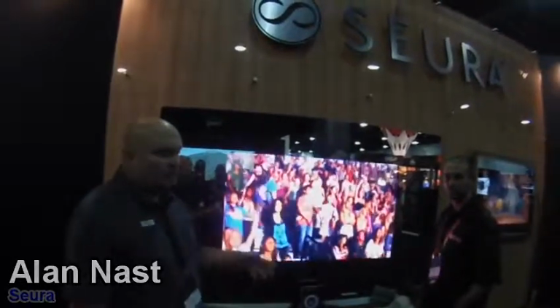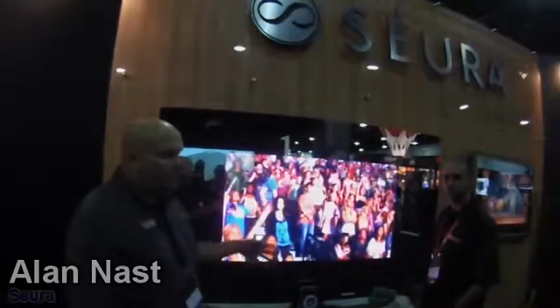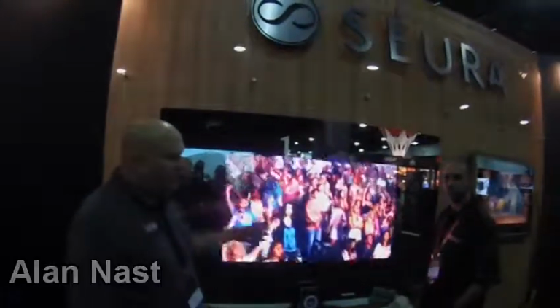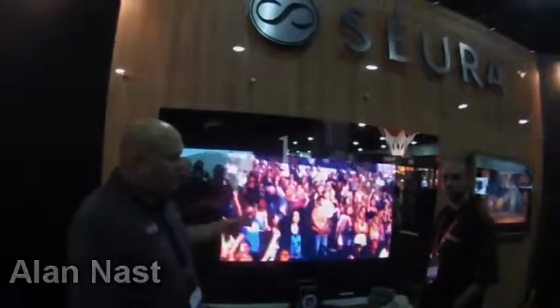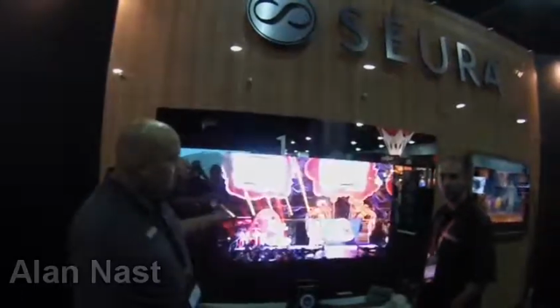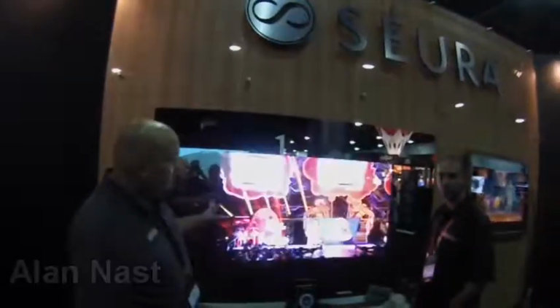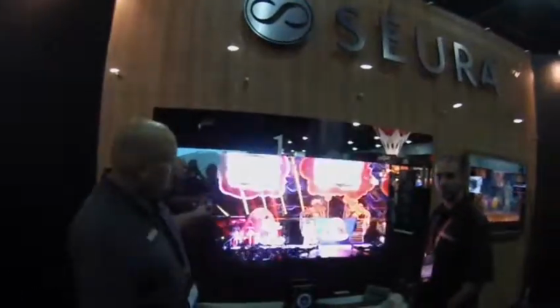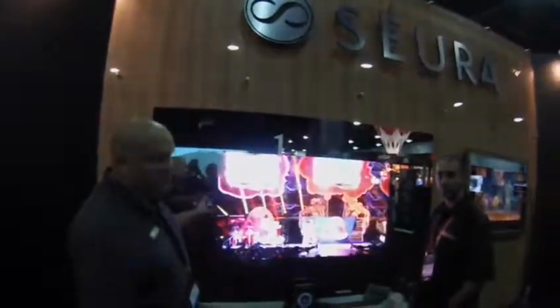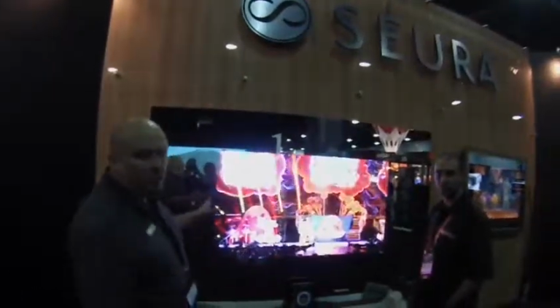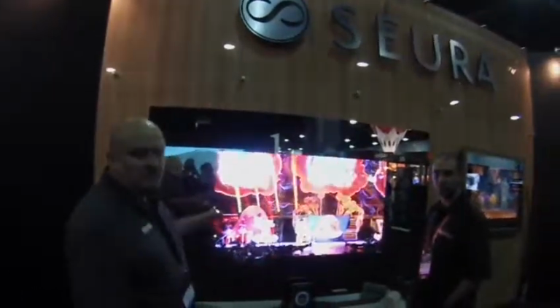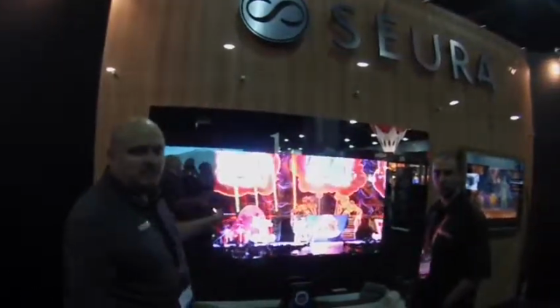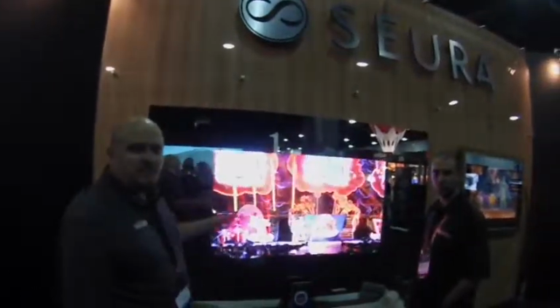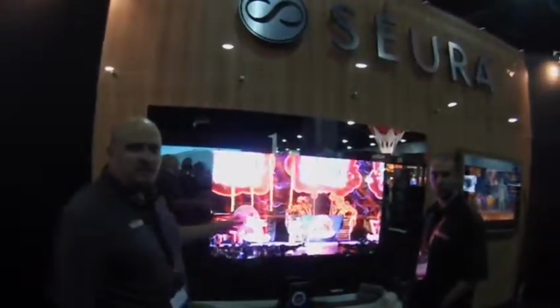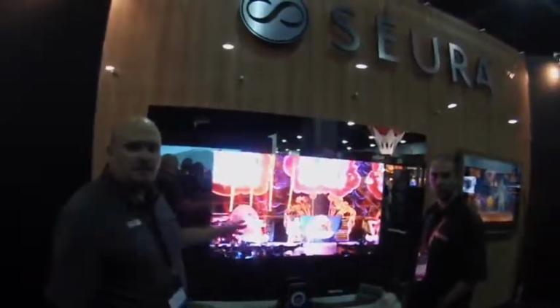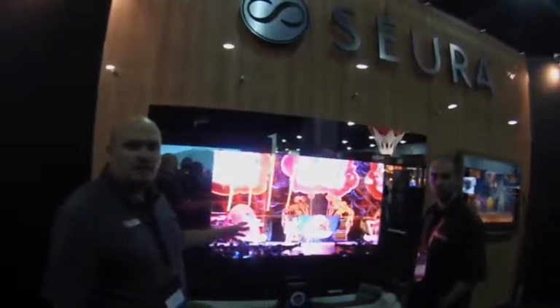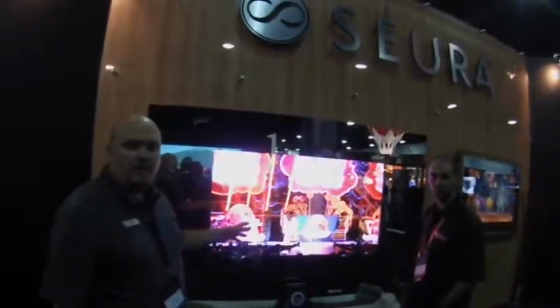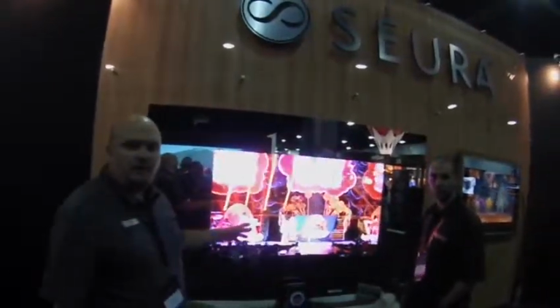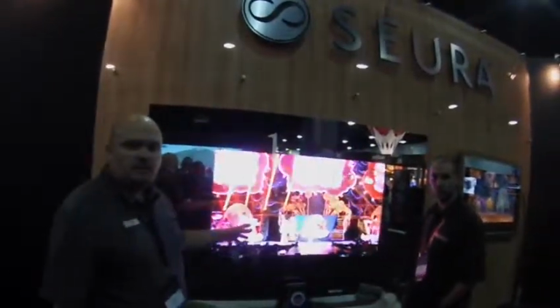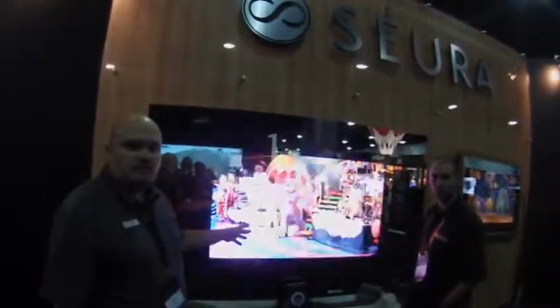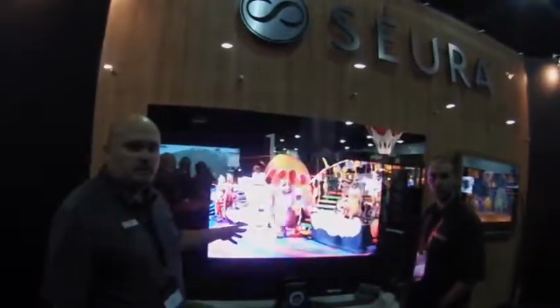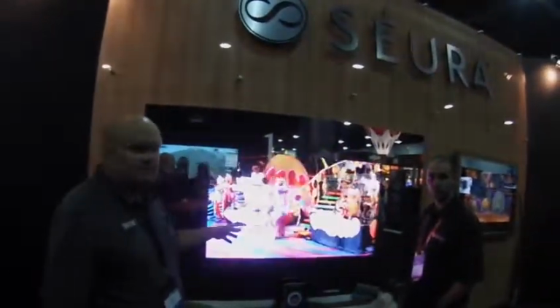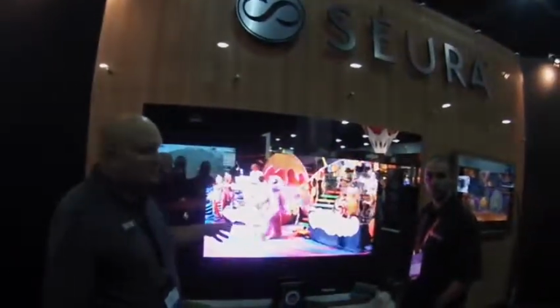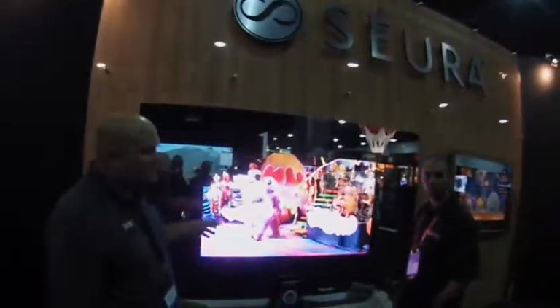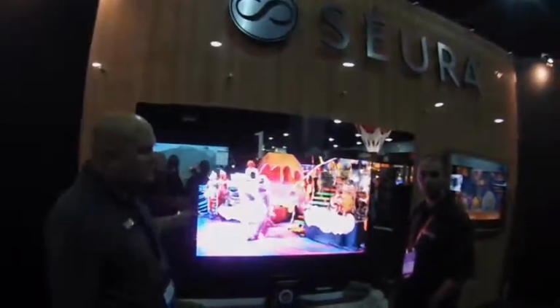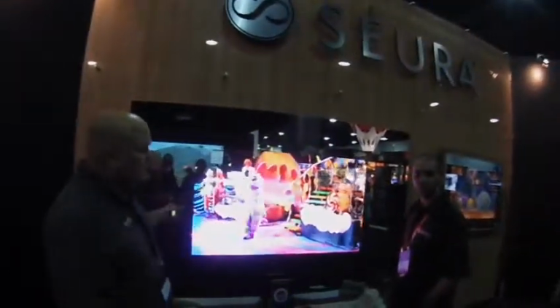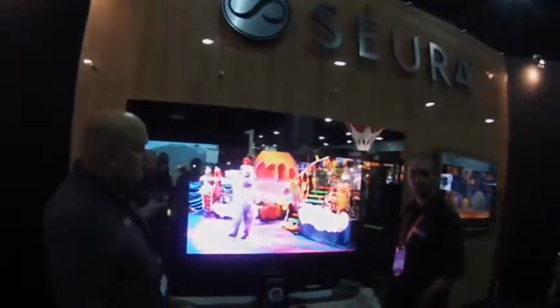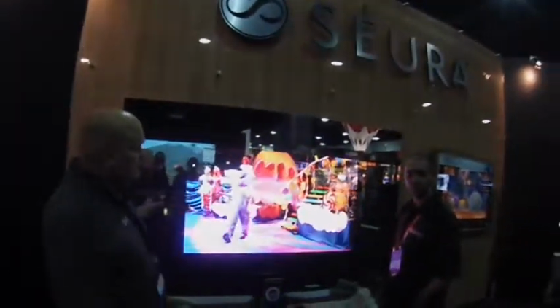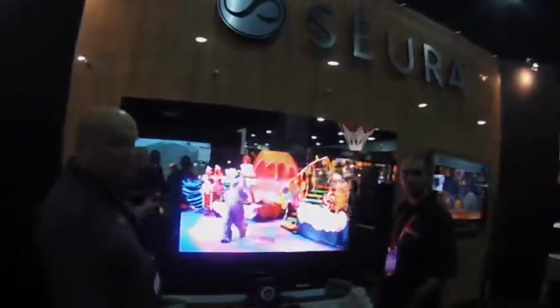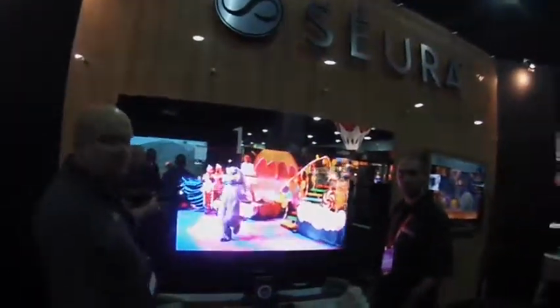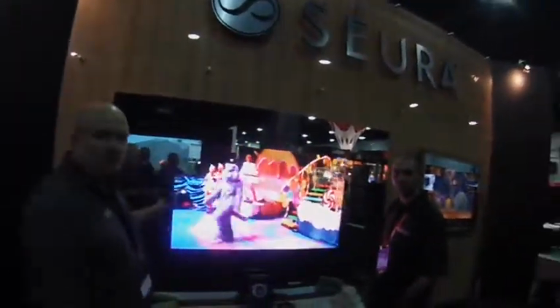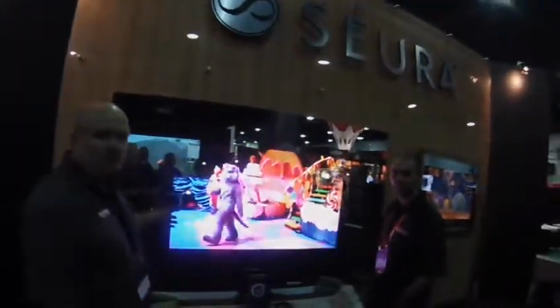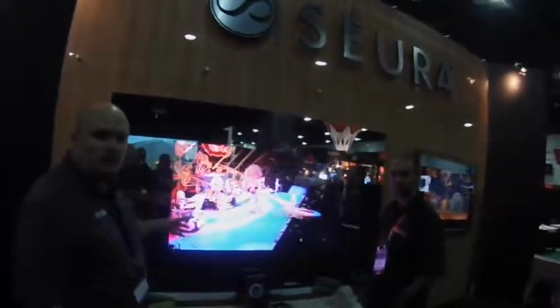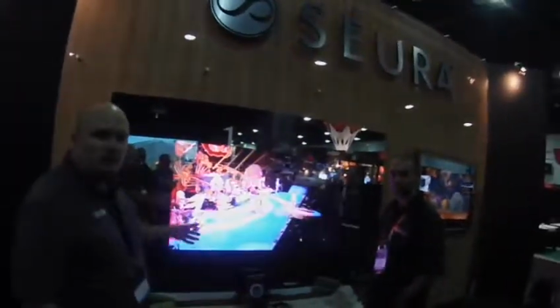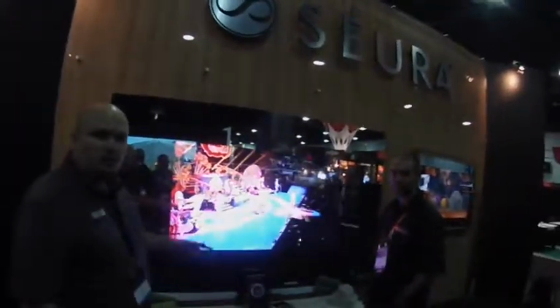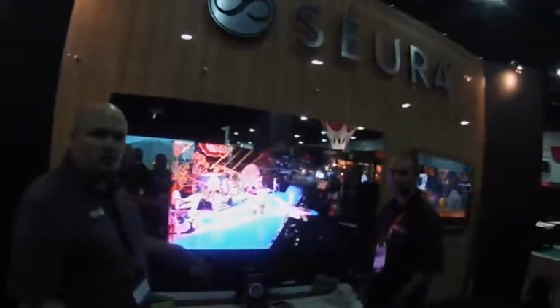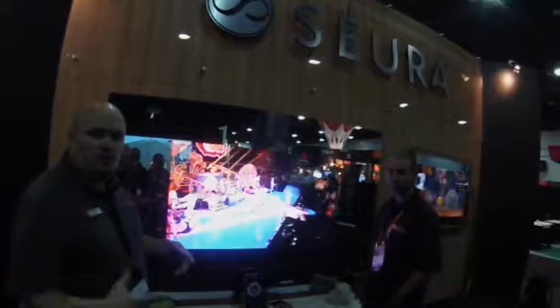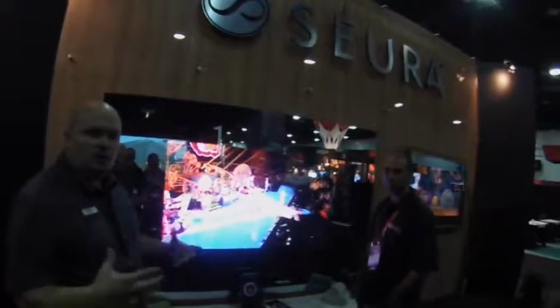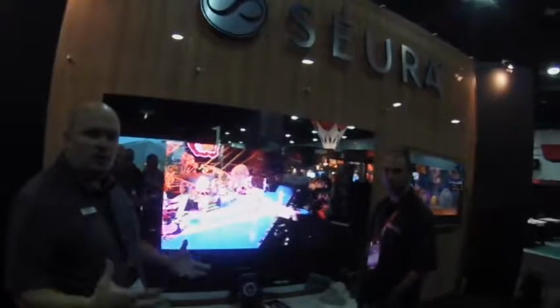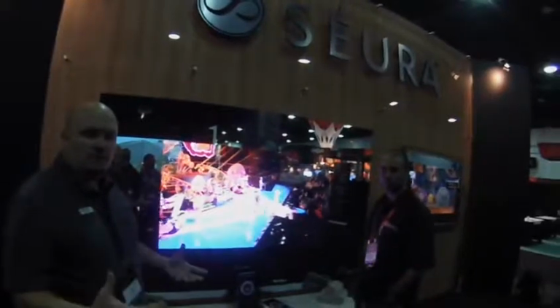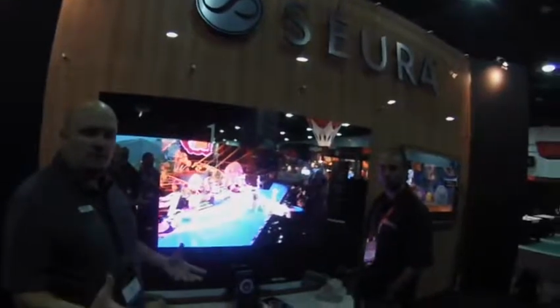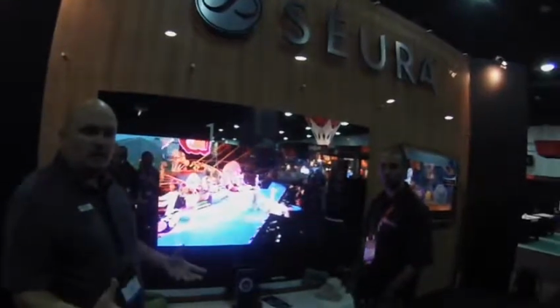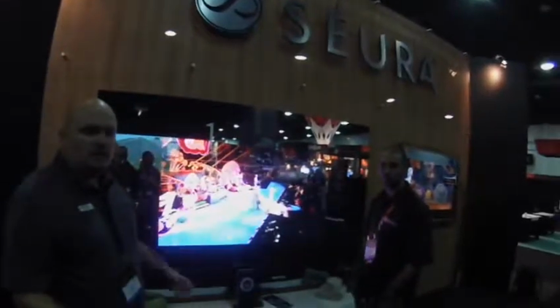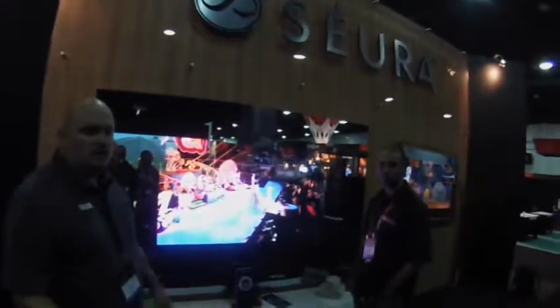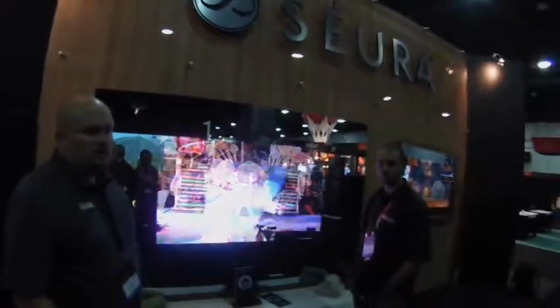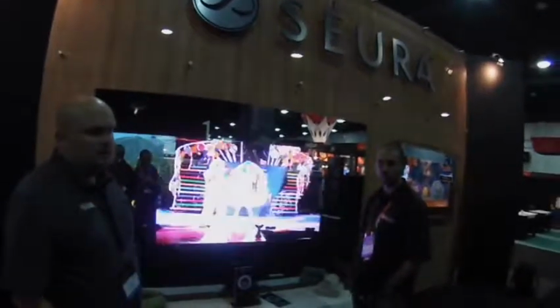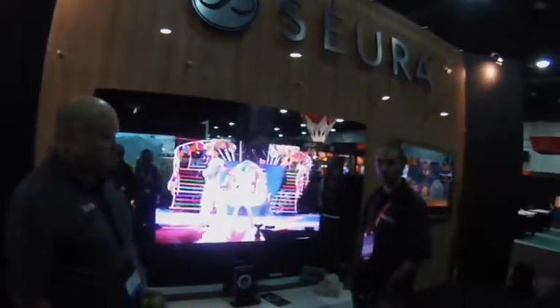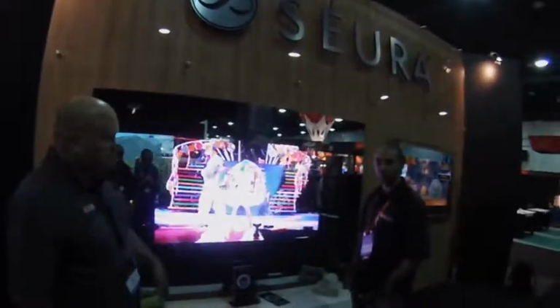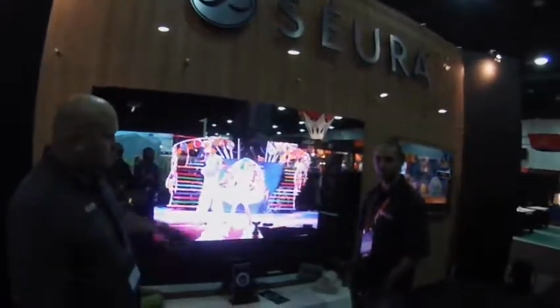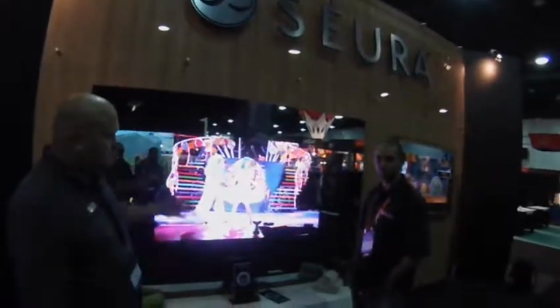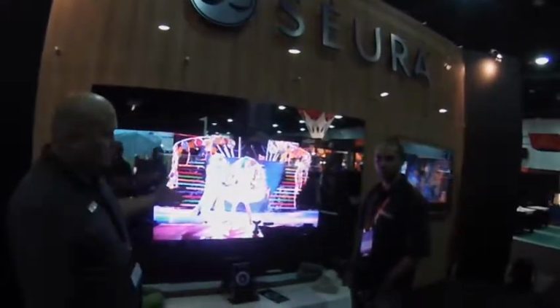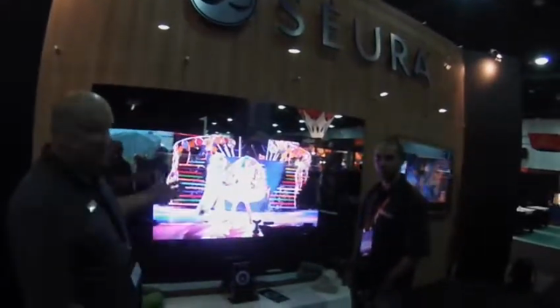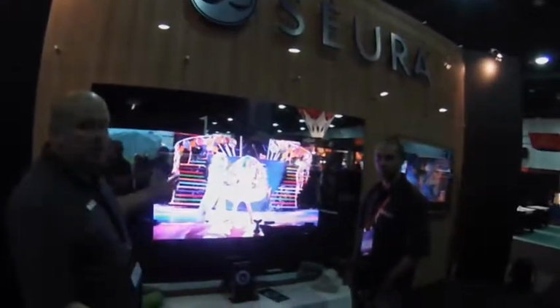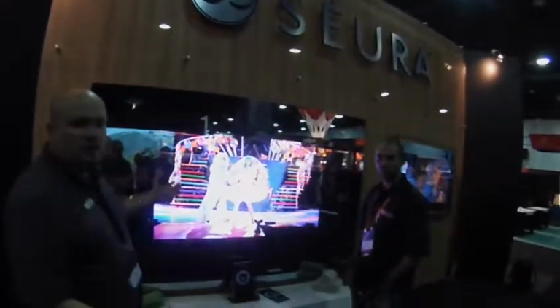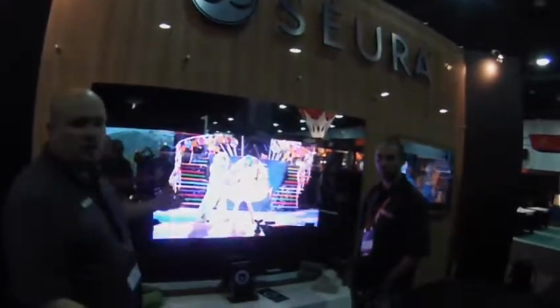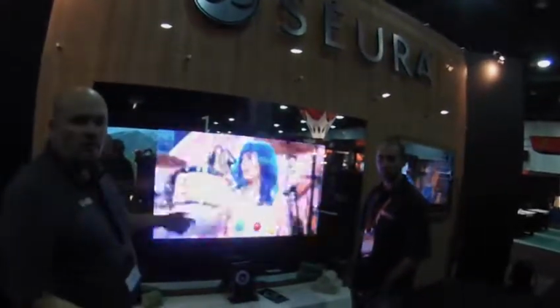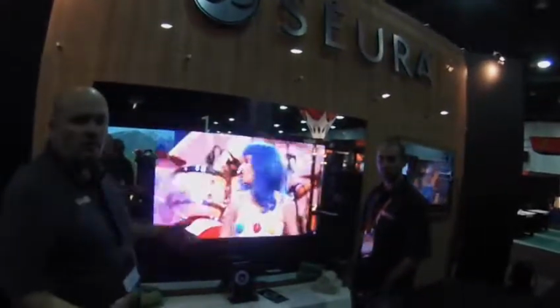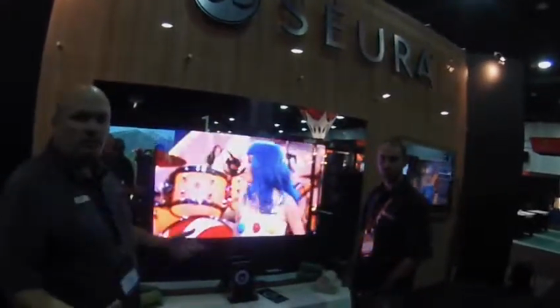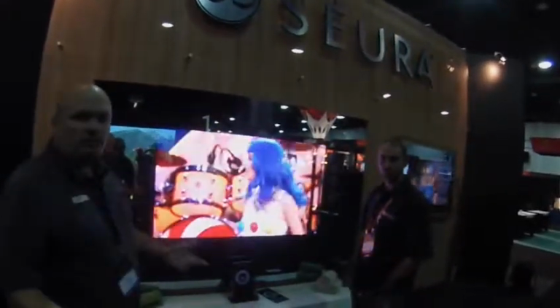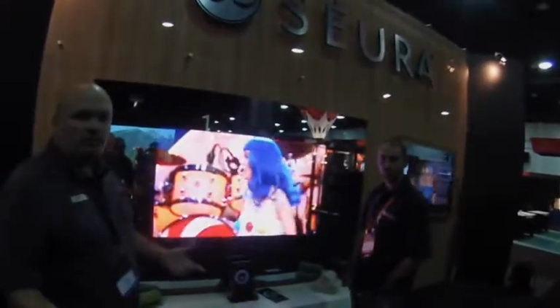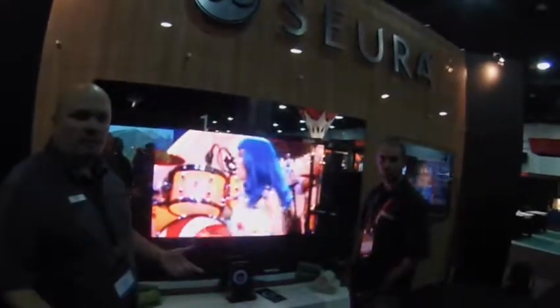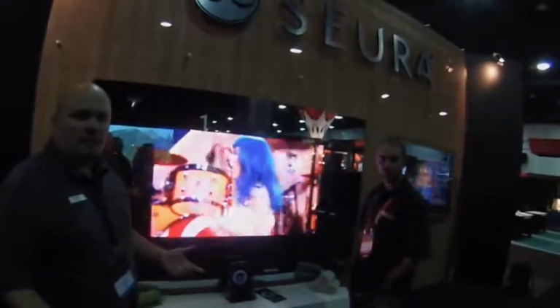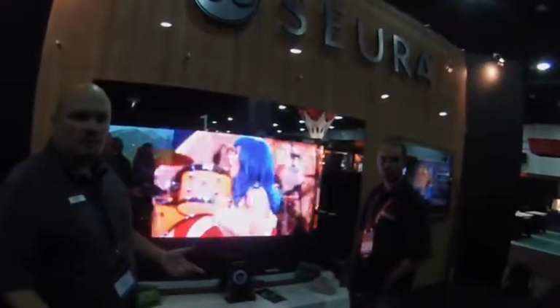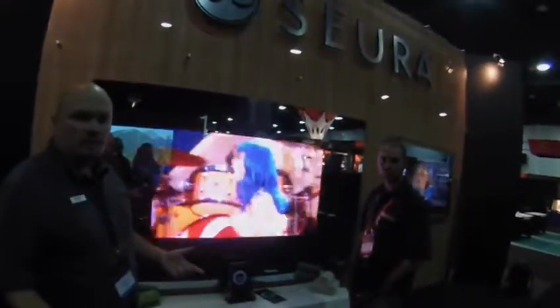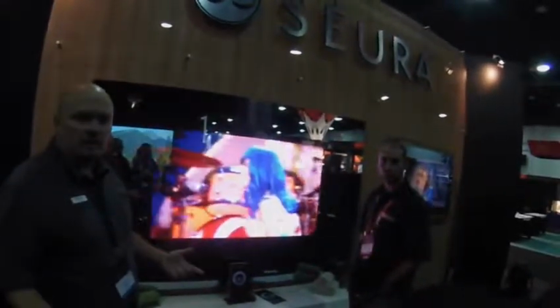What we're showcasing here is a 65-inch TV, kind of for a fitness room or a gym setting. The TV goes on, it goes off, and turns back to a mirror.